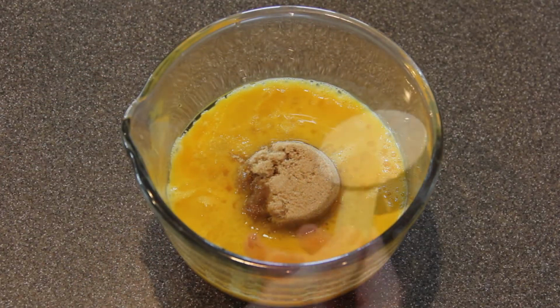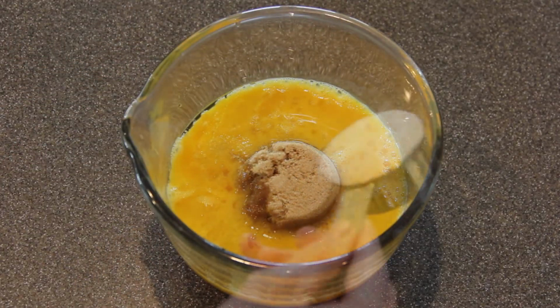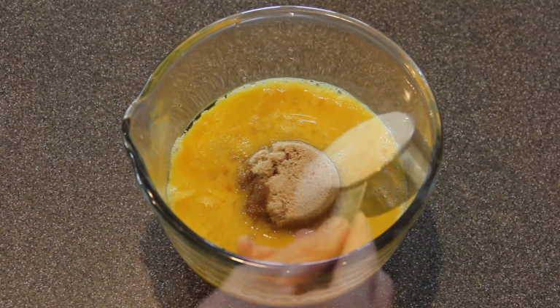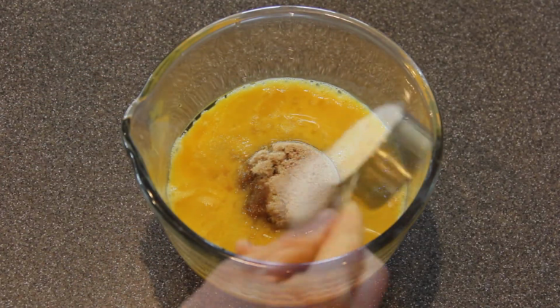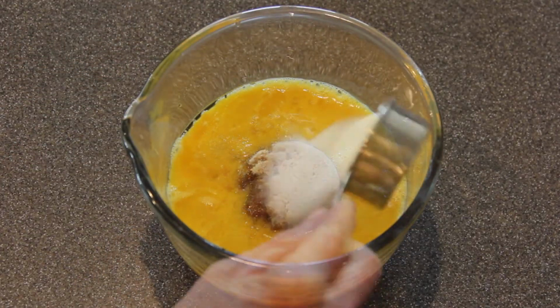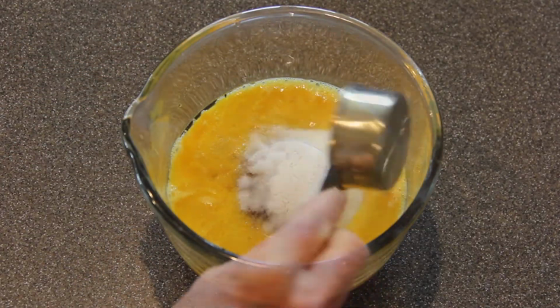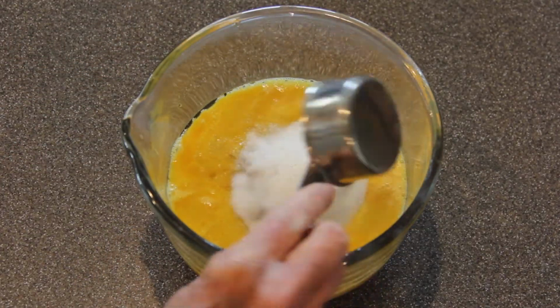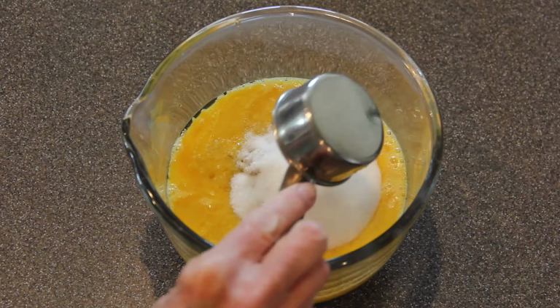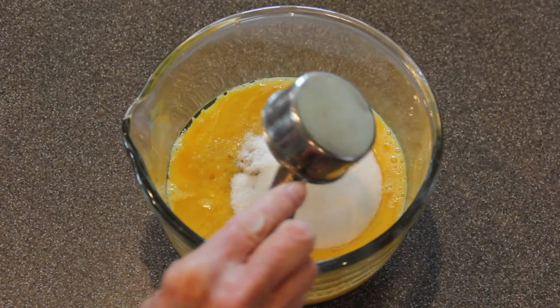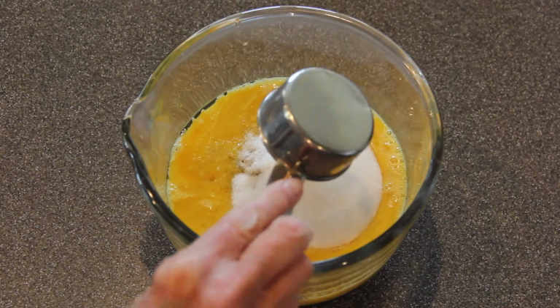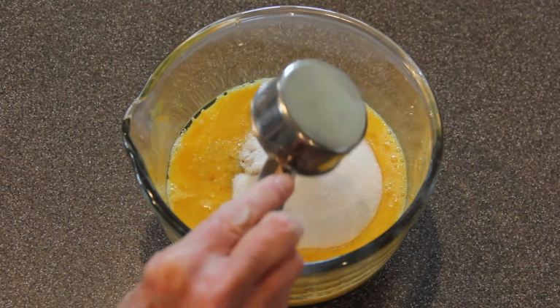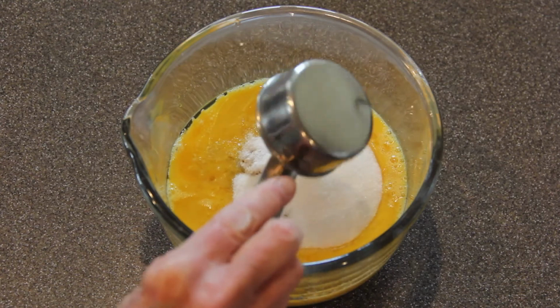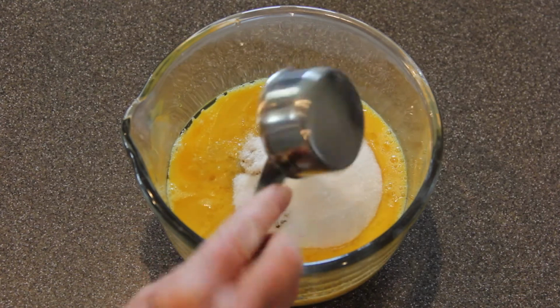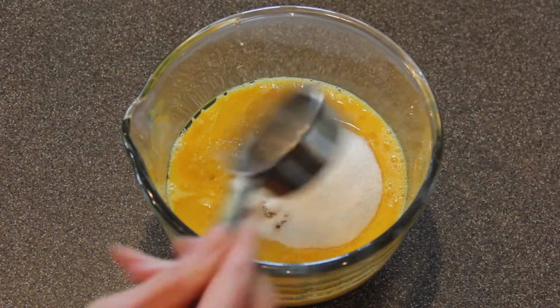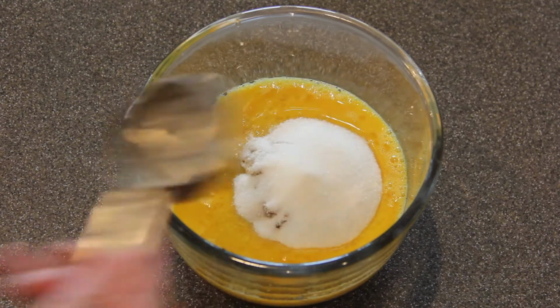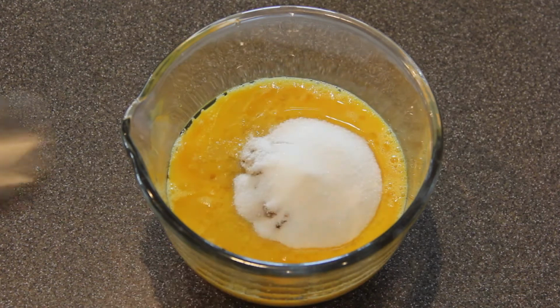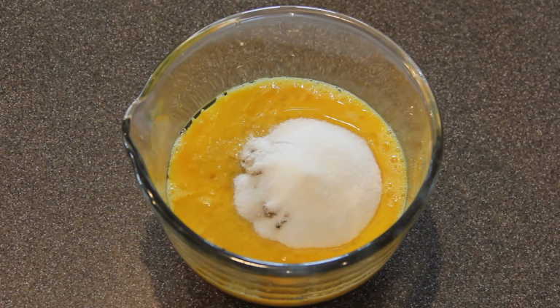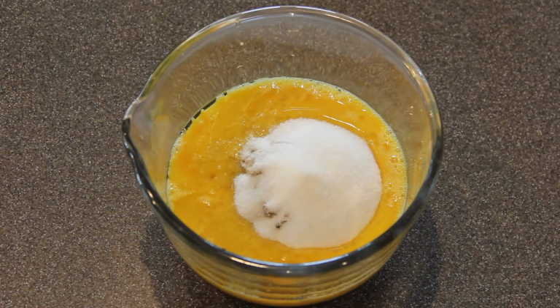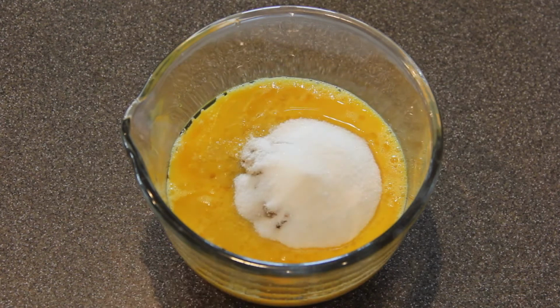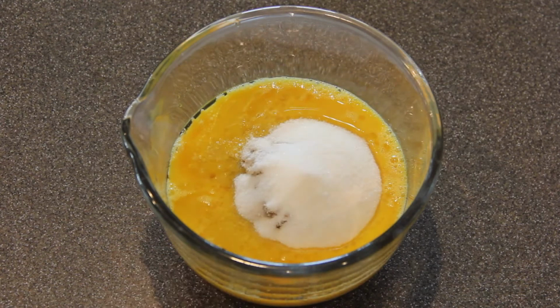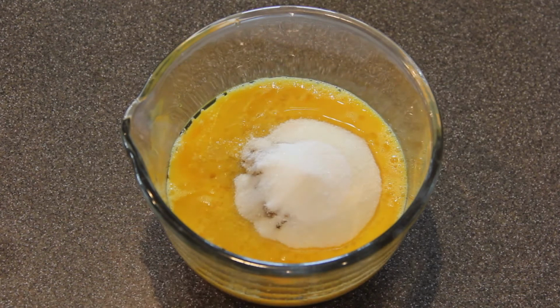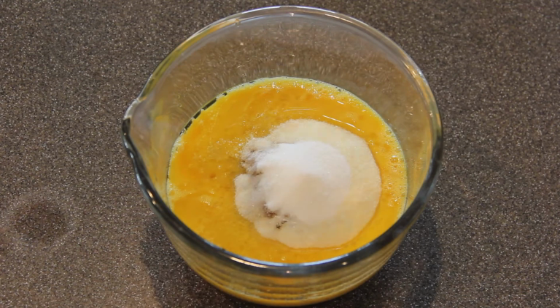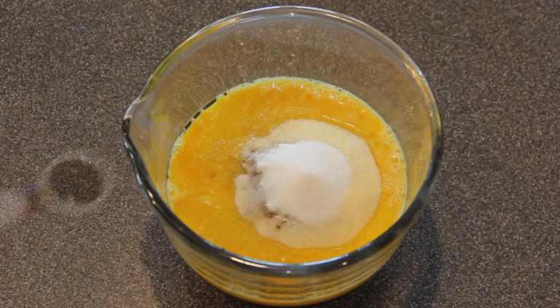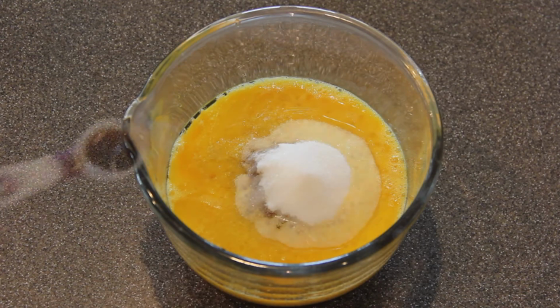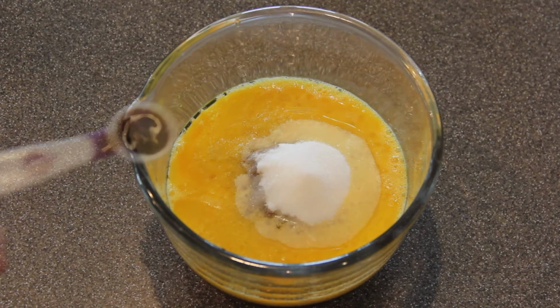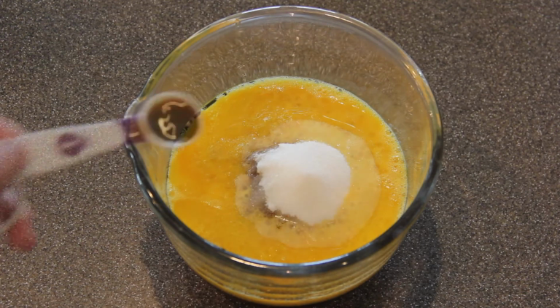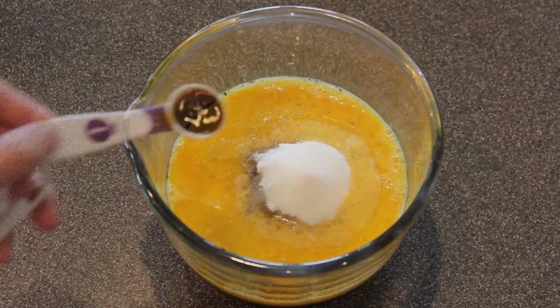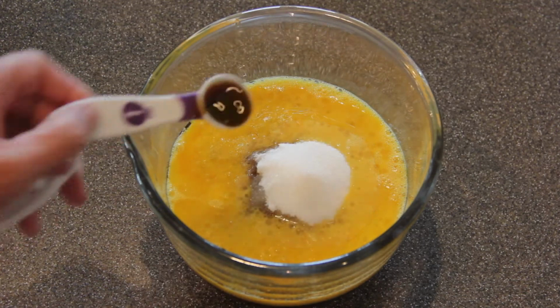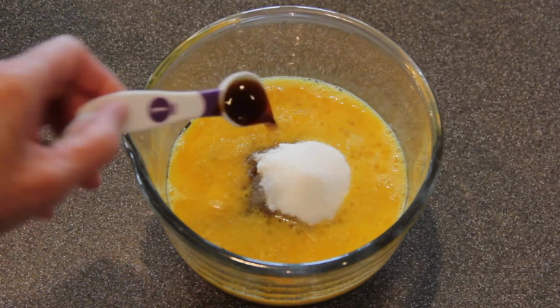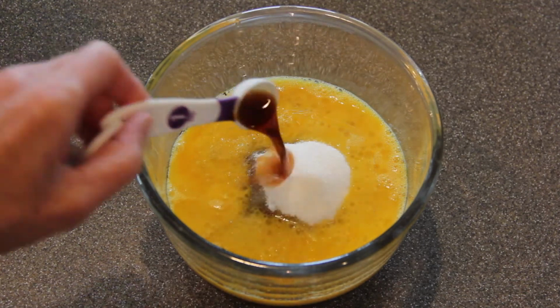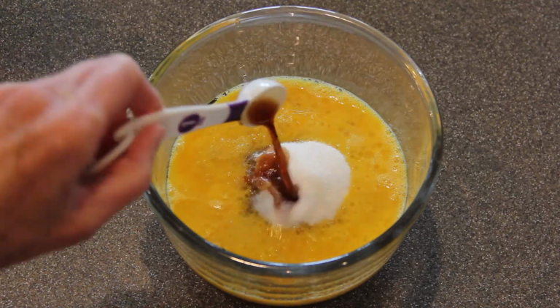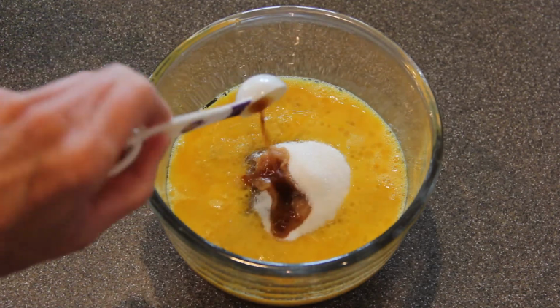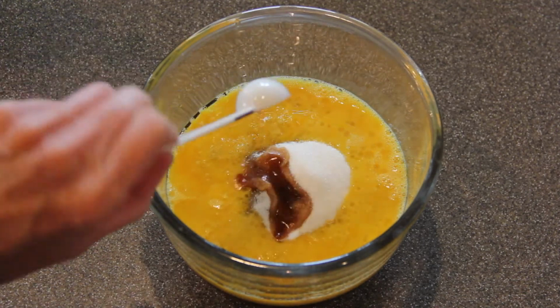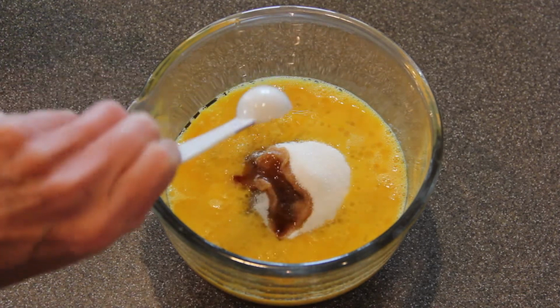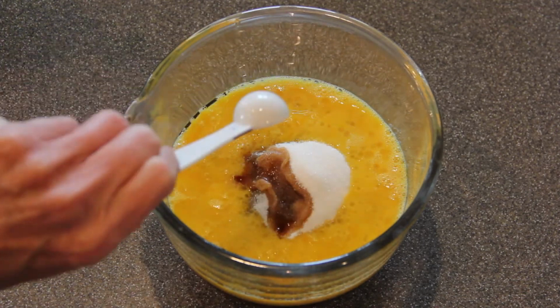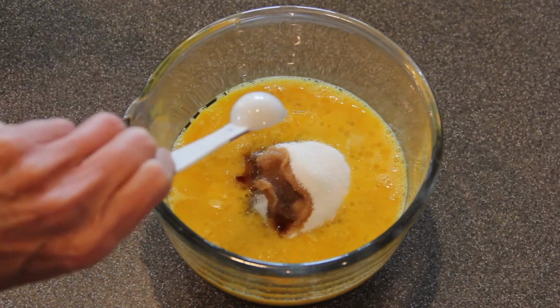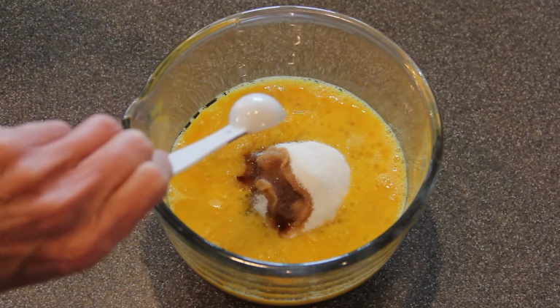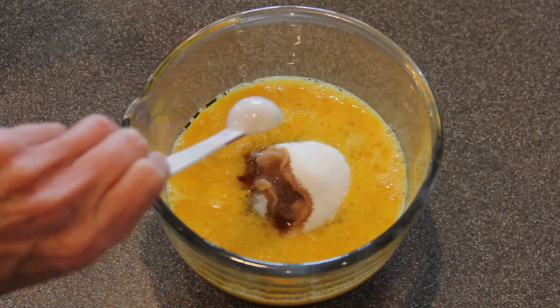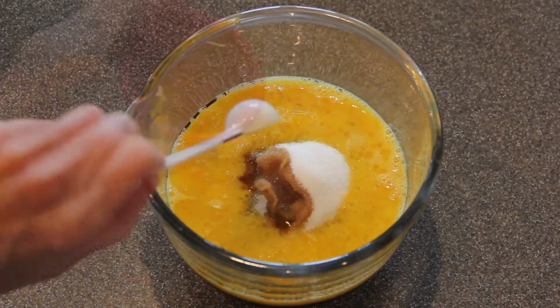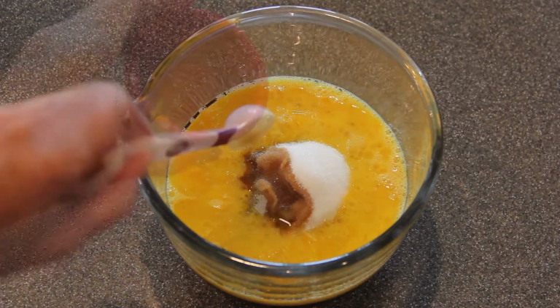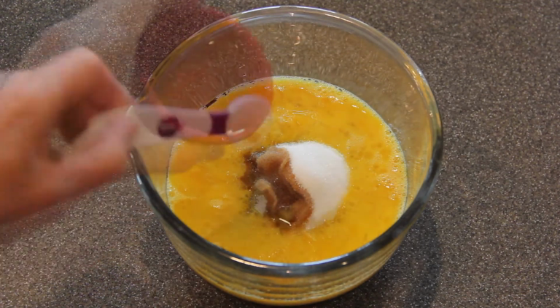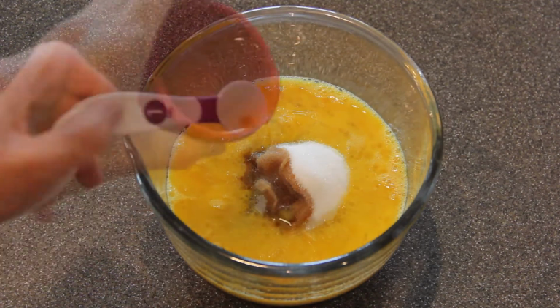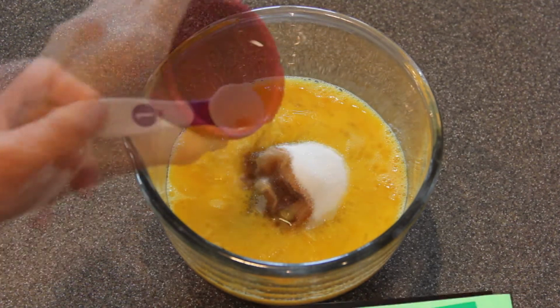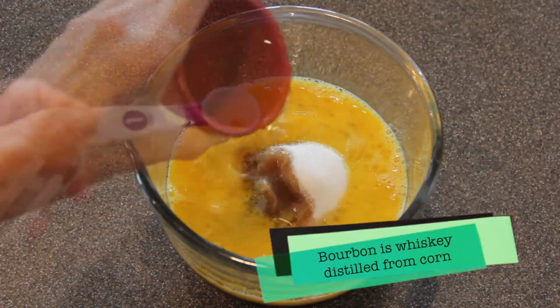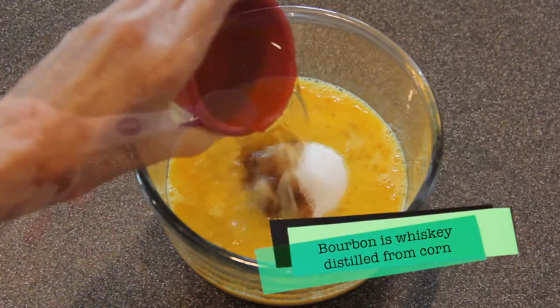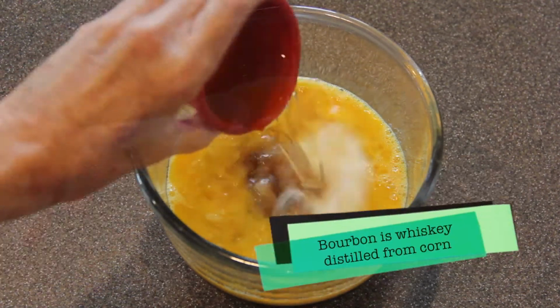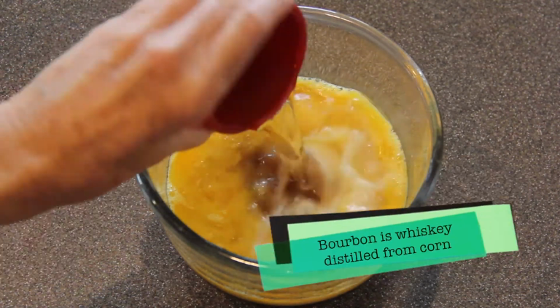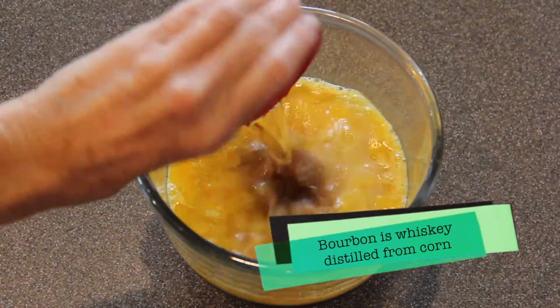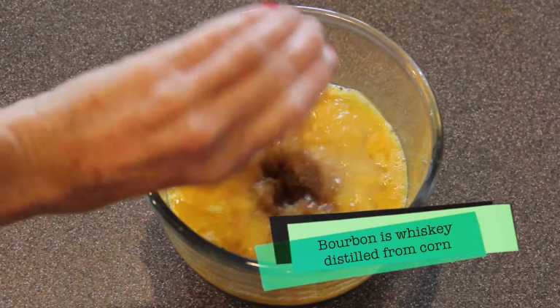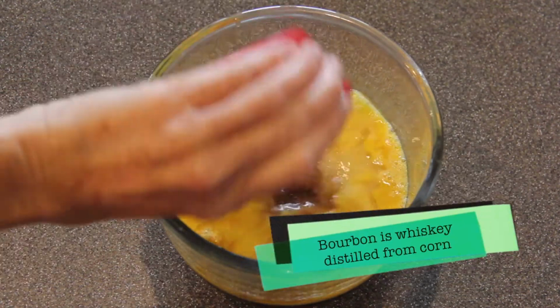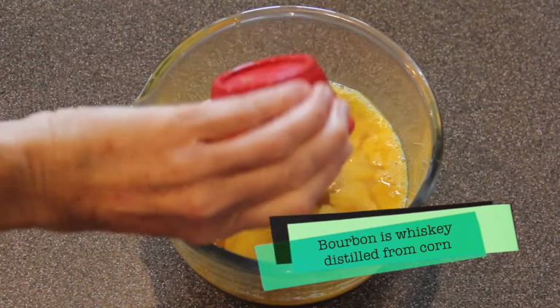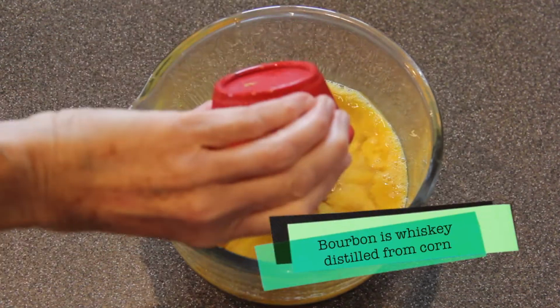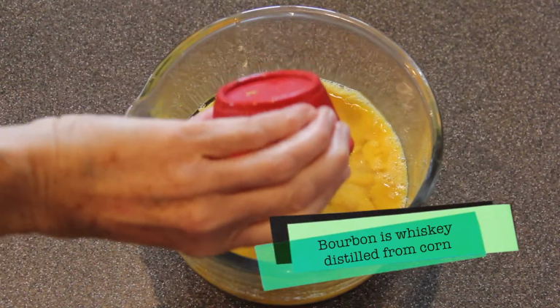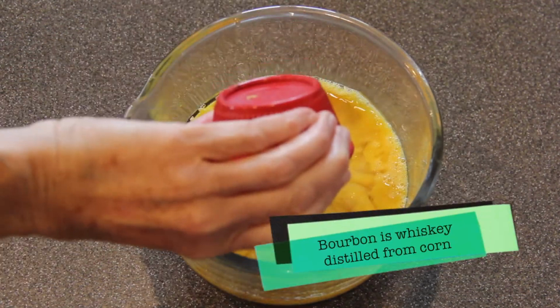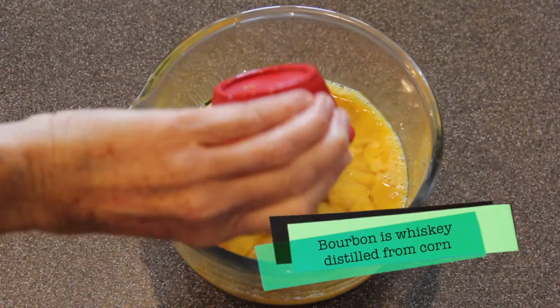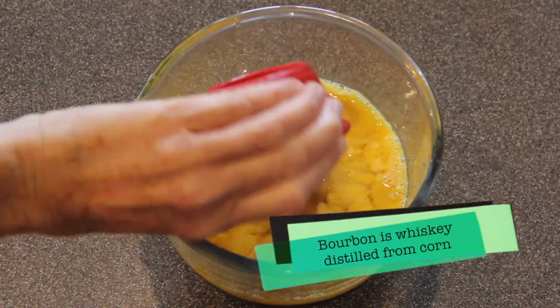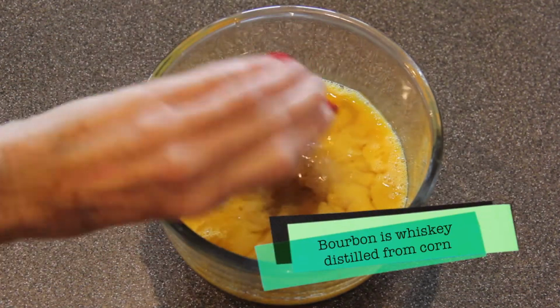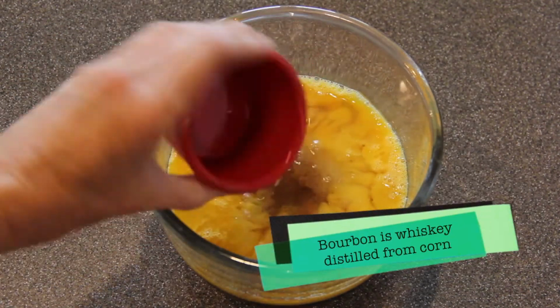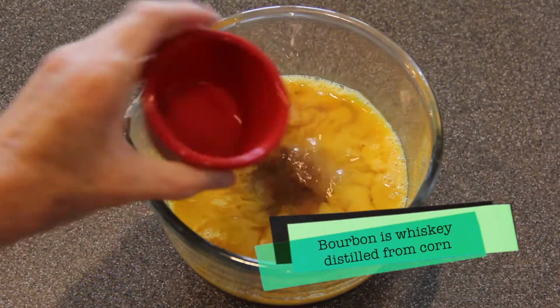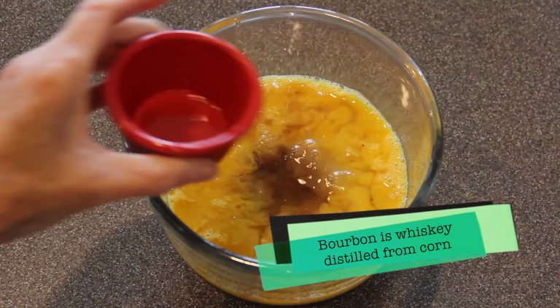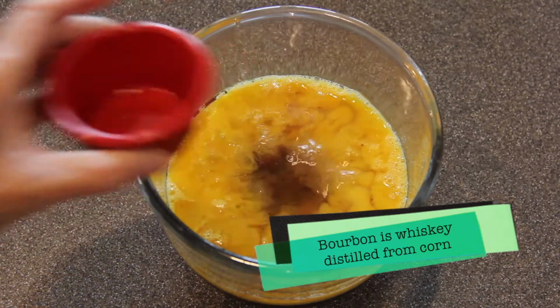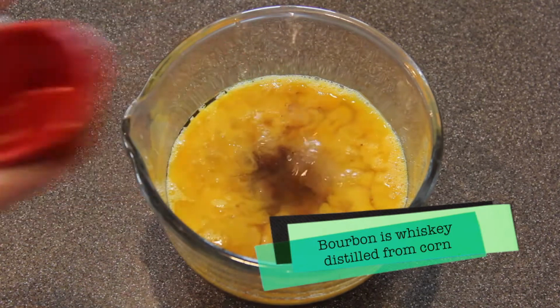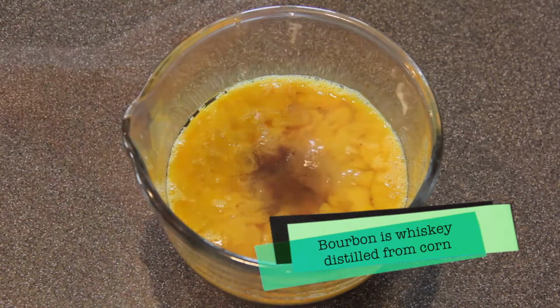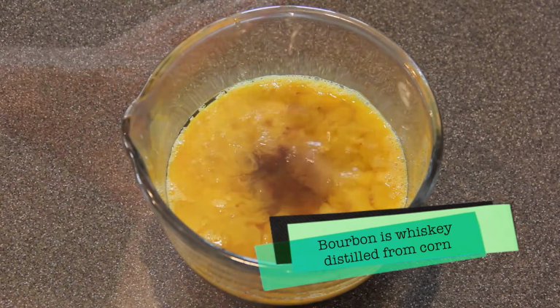Add a quarter cup of white sugar, a teaspoon of vanilla, and three tablespoons of bourbon.